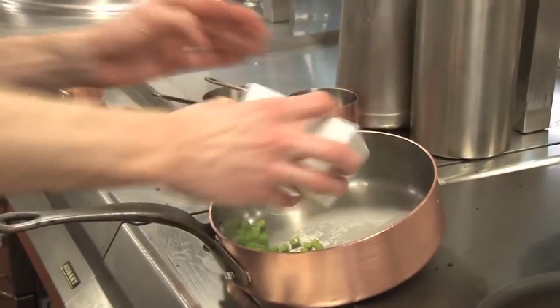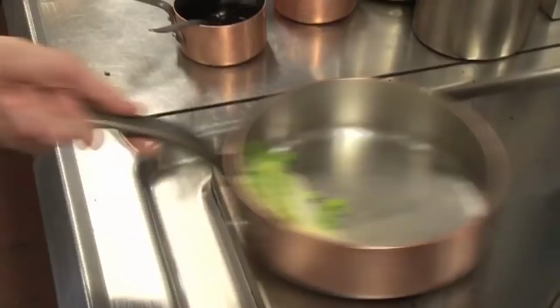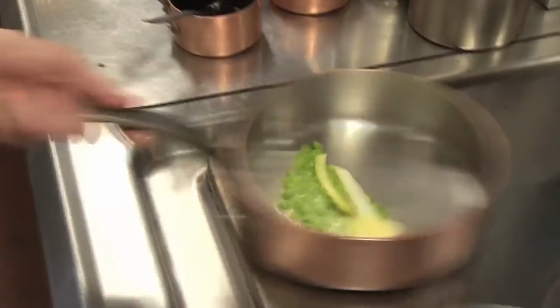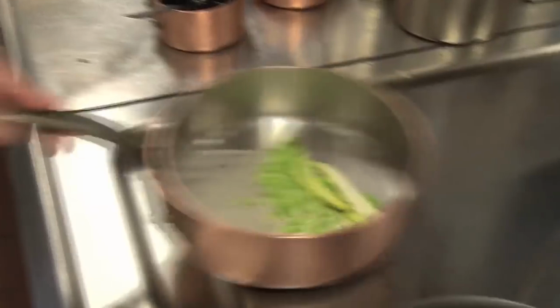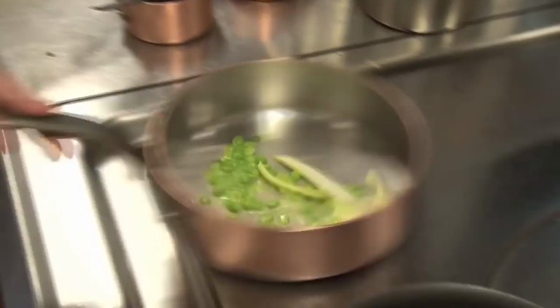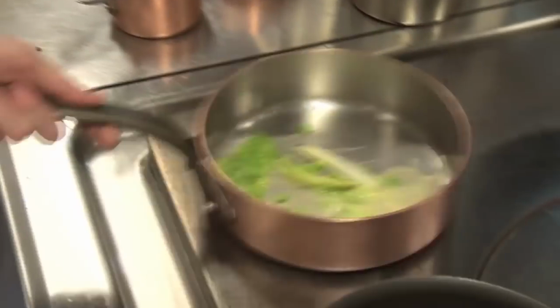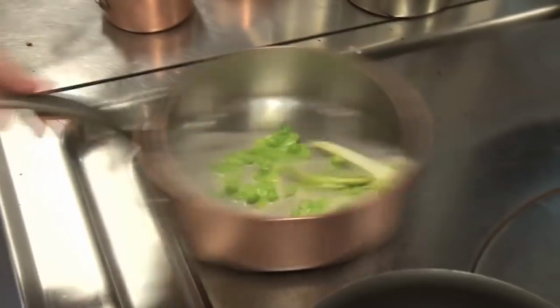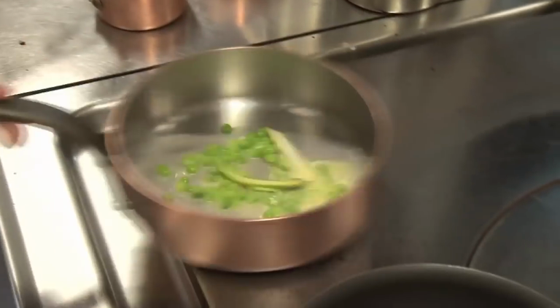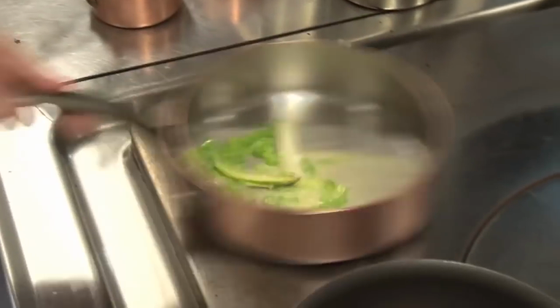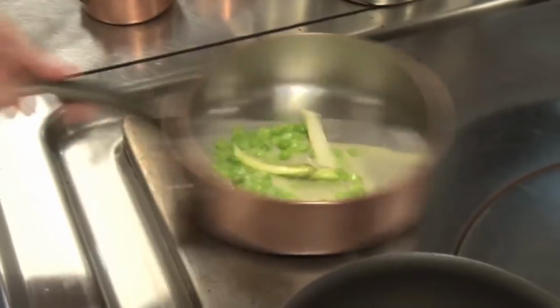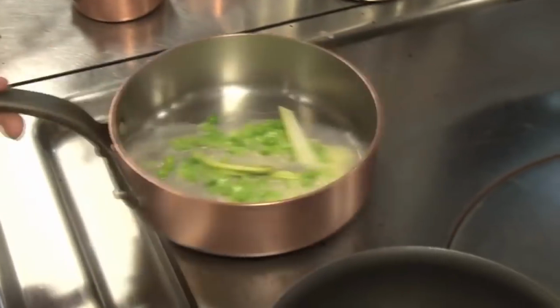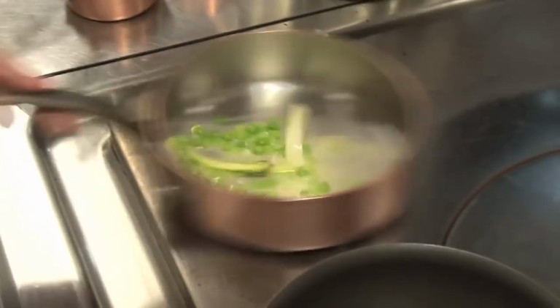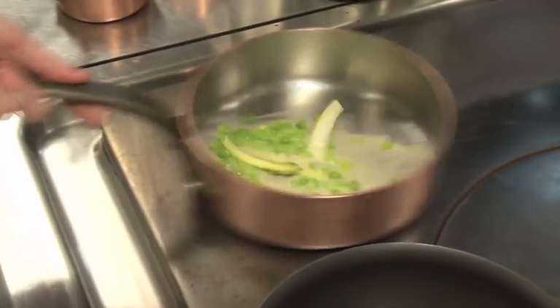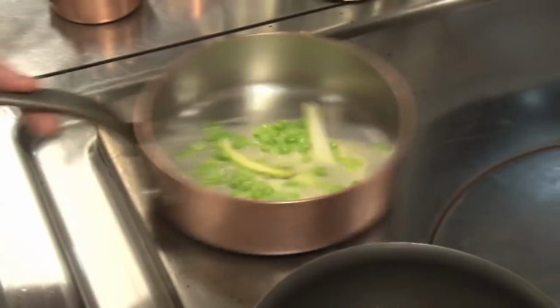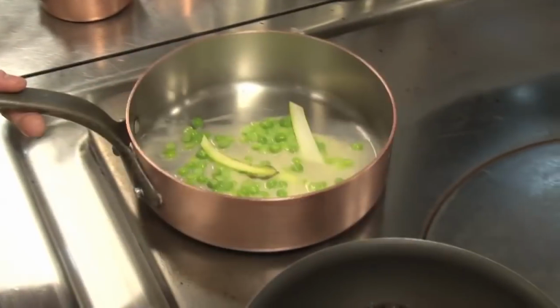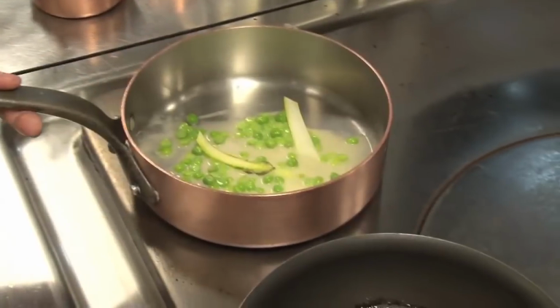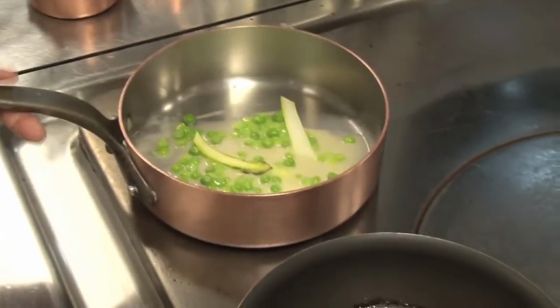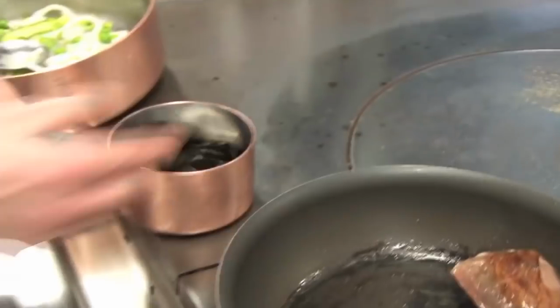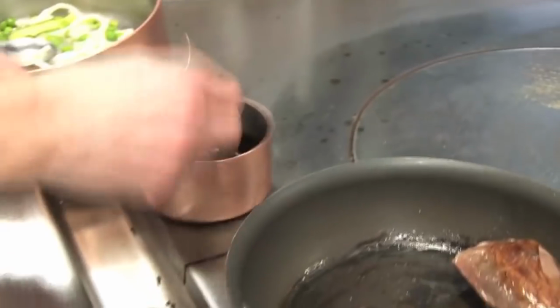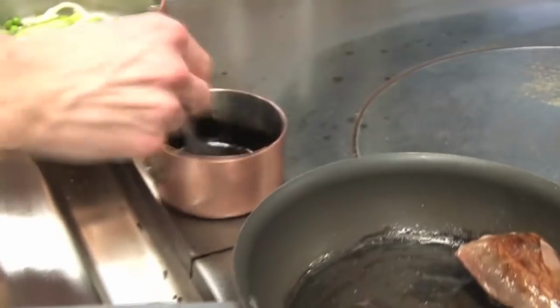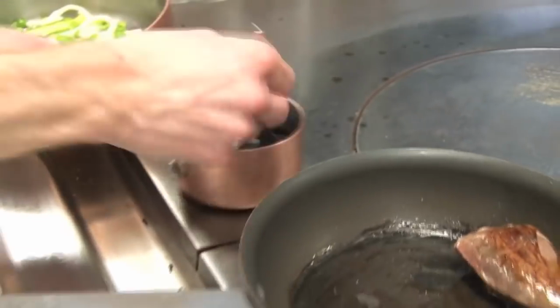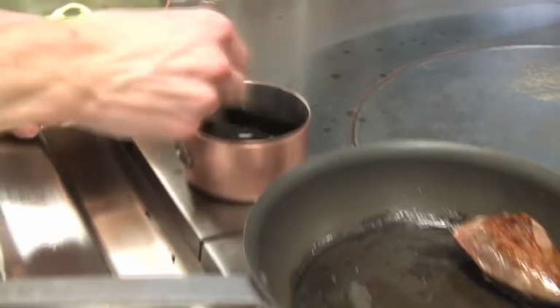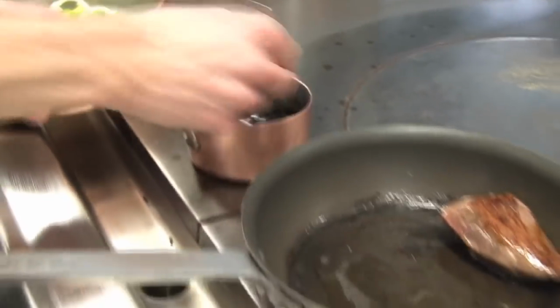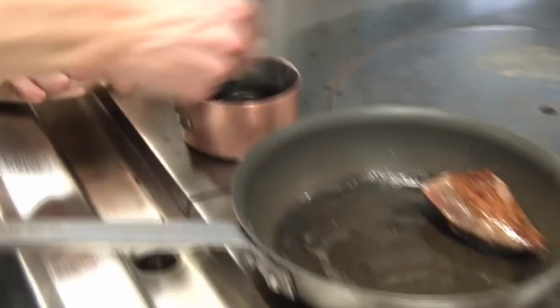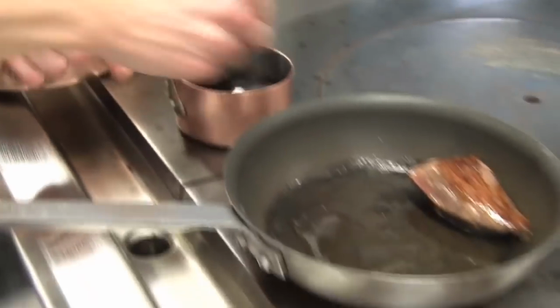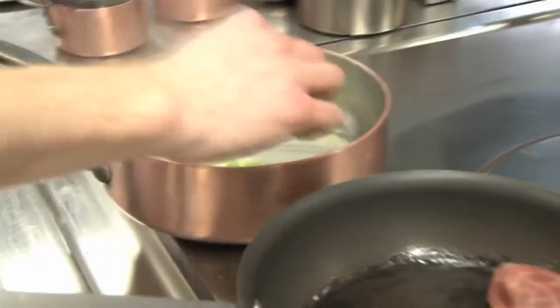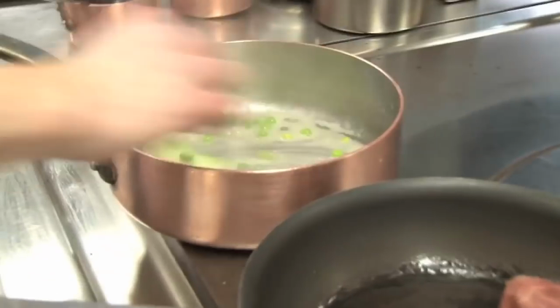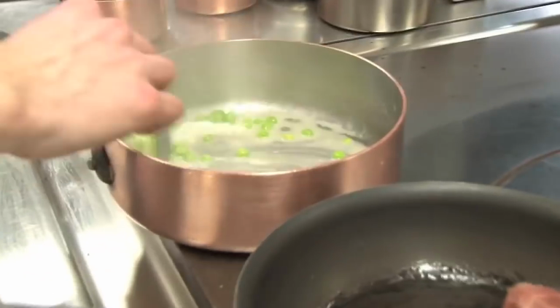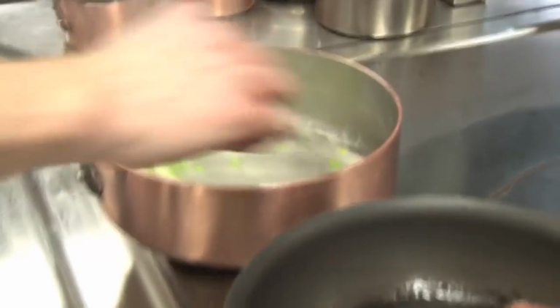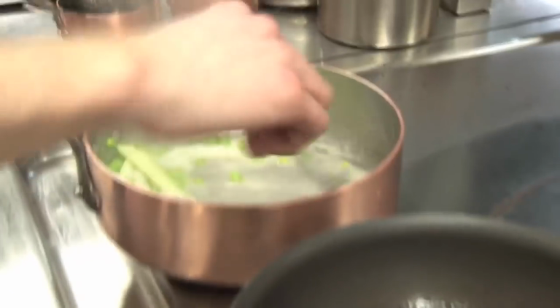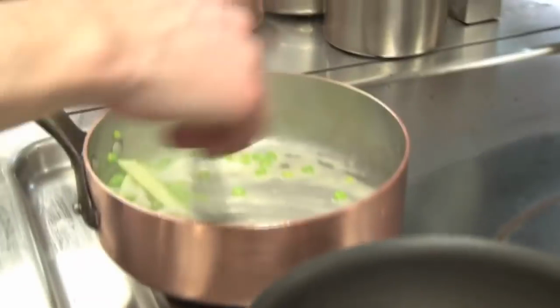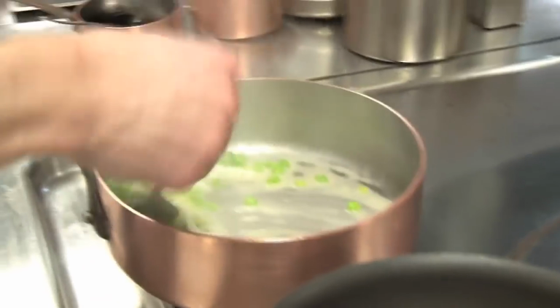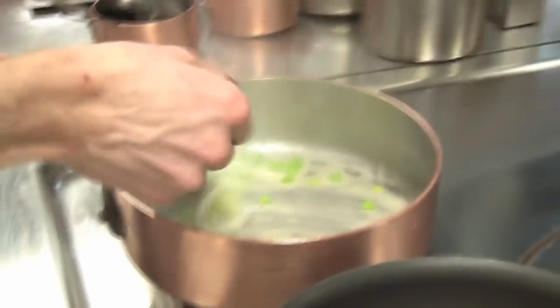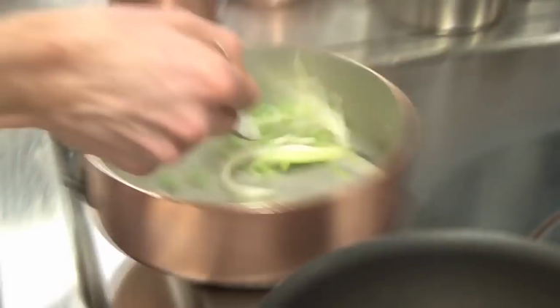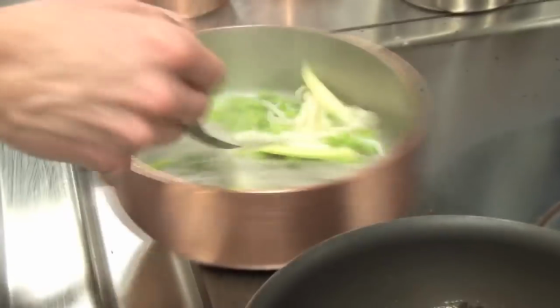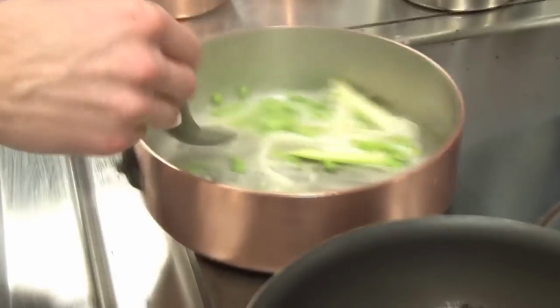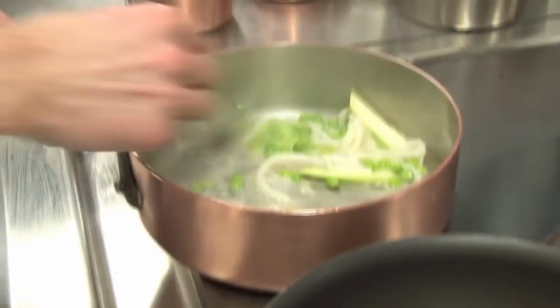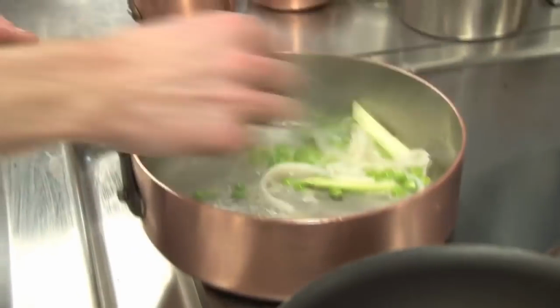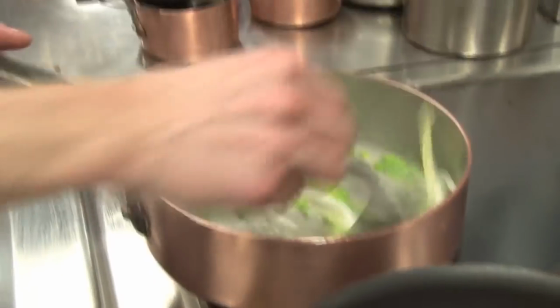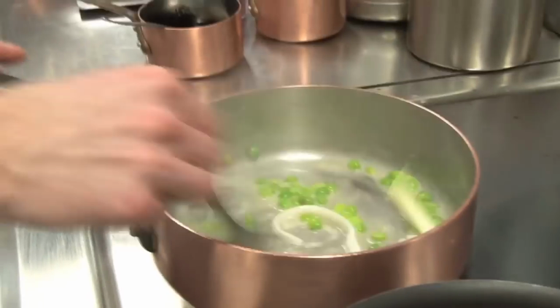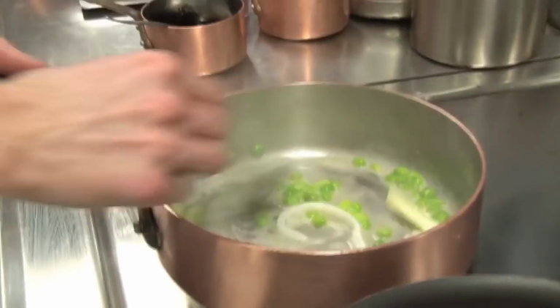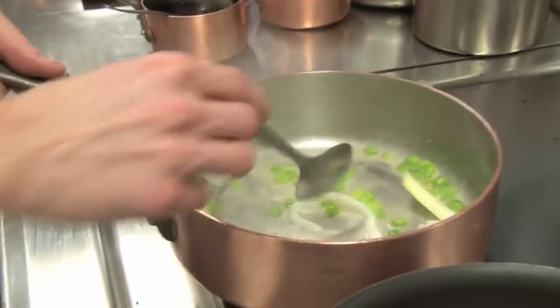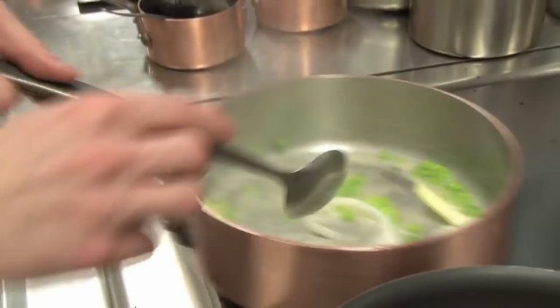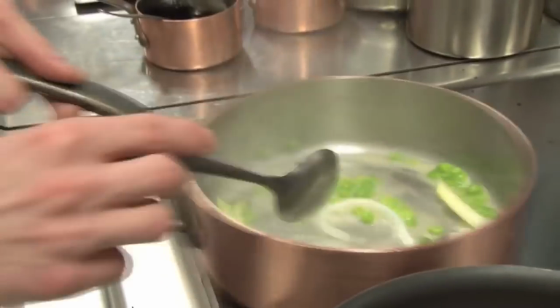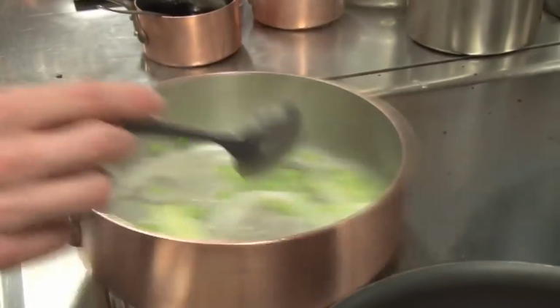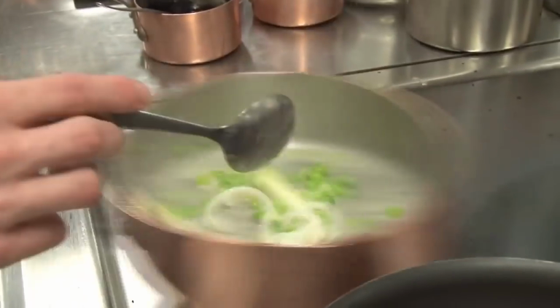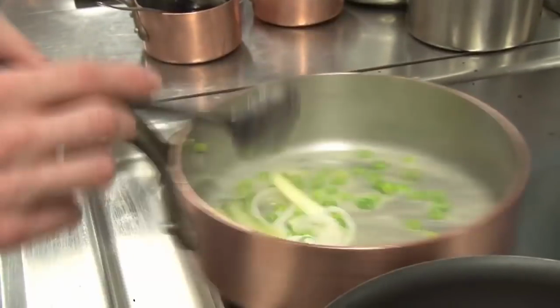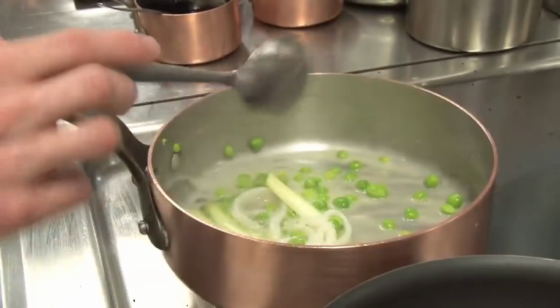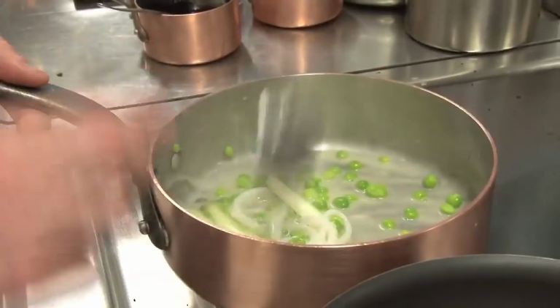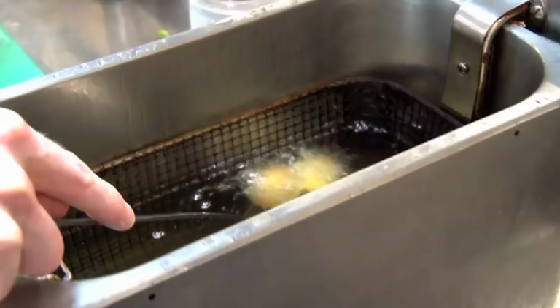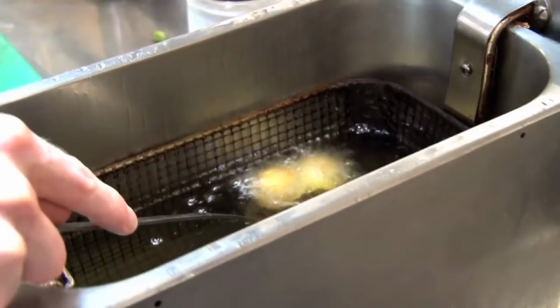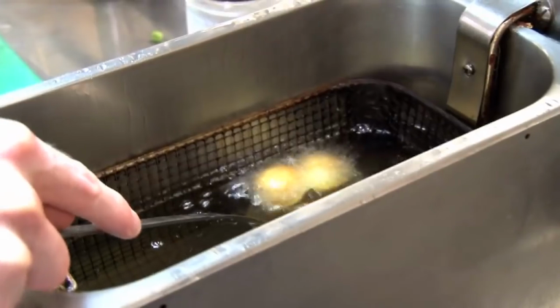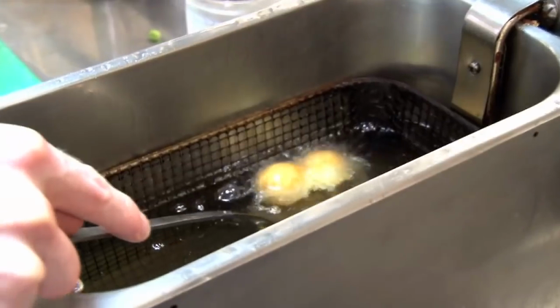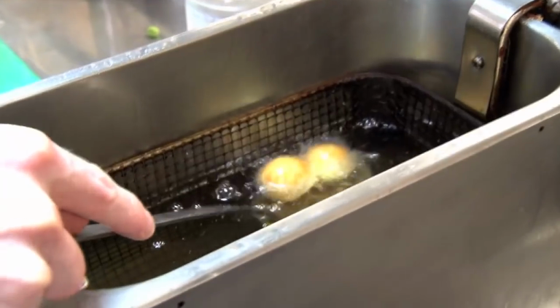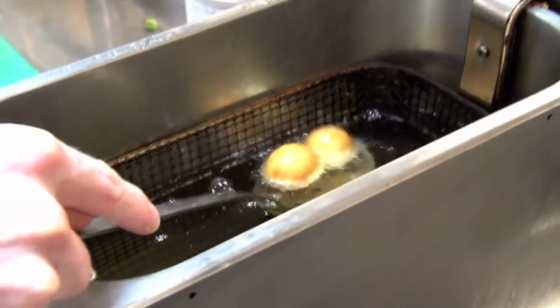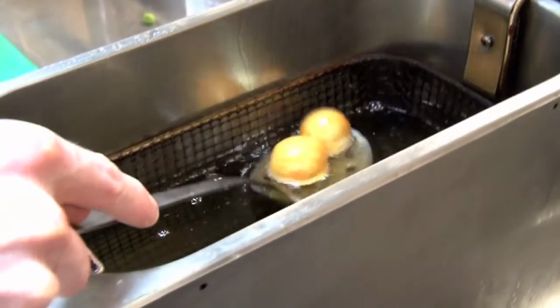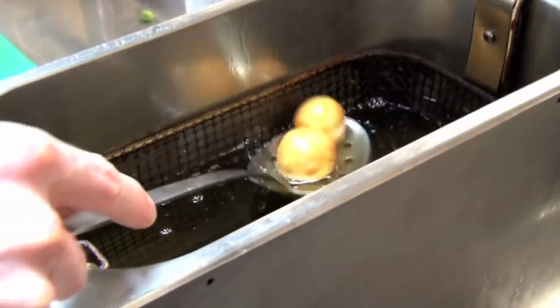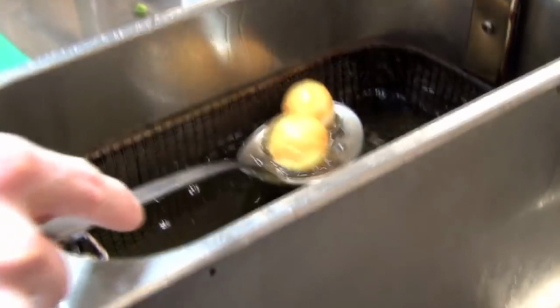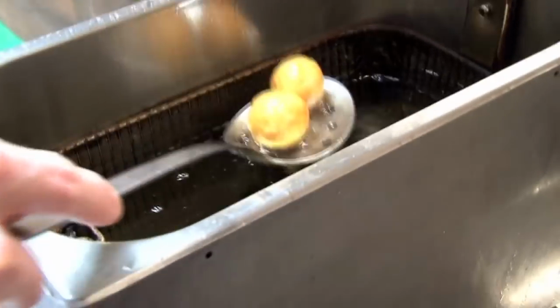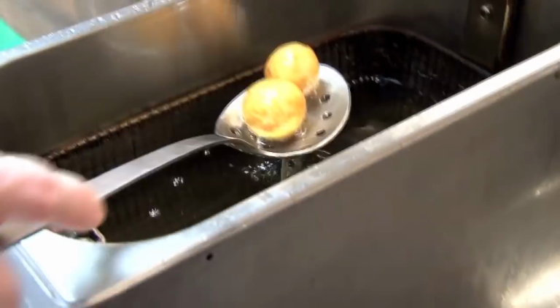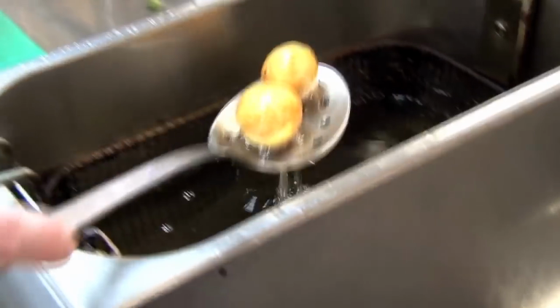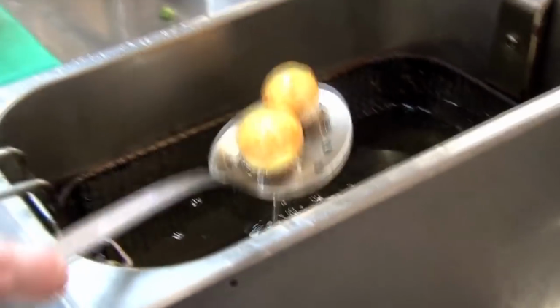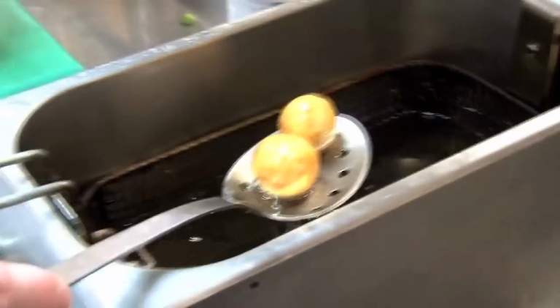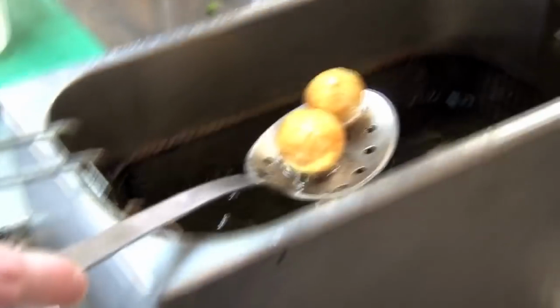We take the squid, we finely dice it, put it in the freezer, and then it's just cooked in some emulsion. Some peas through that as well.